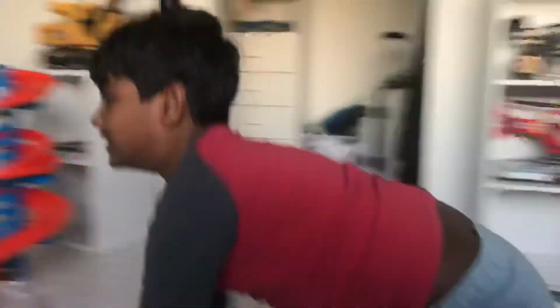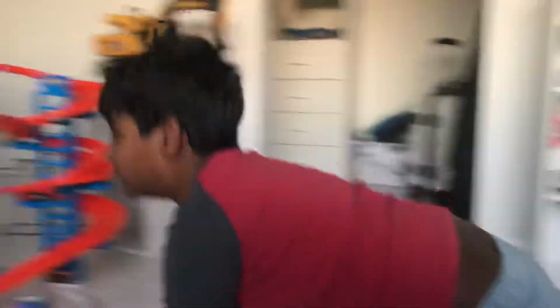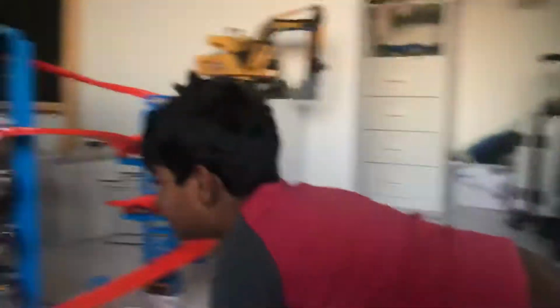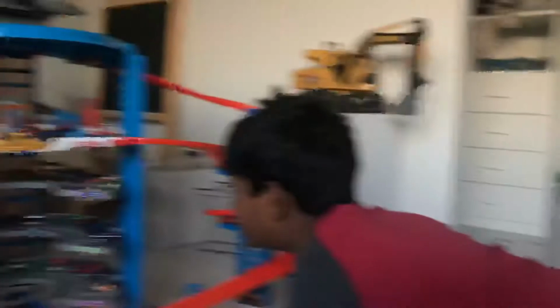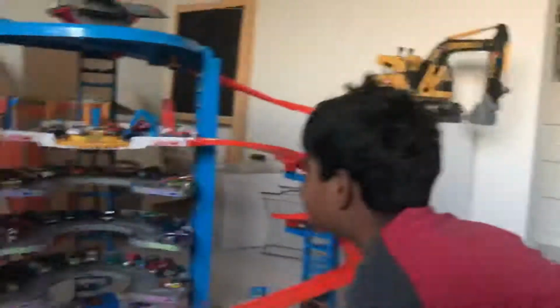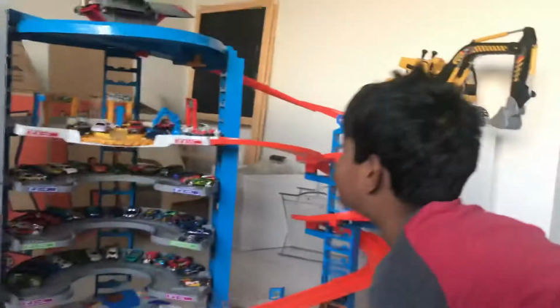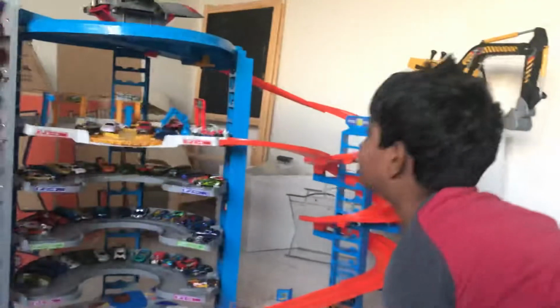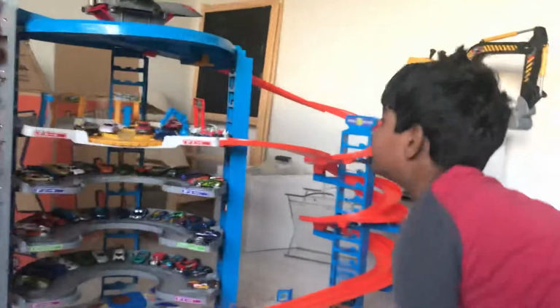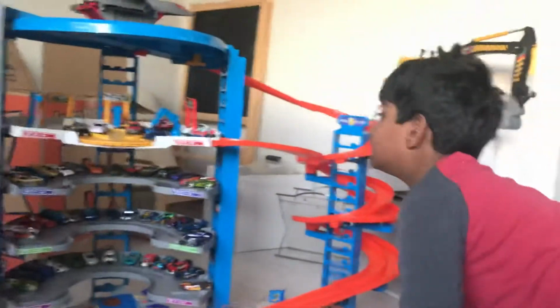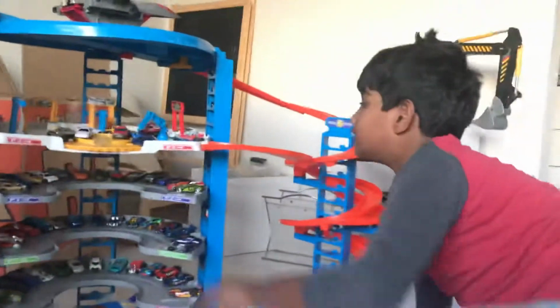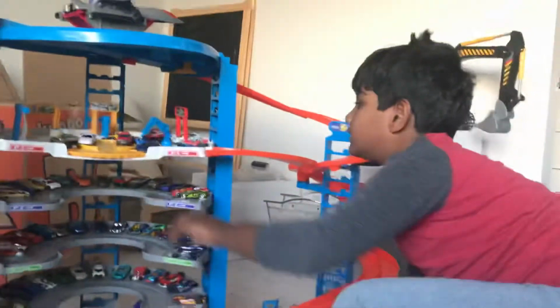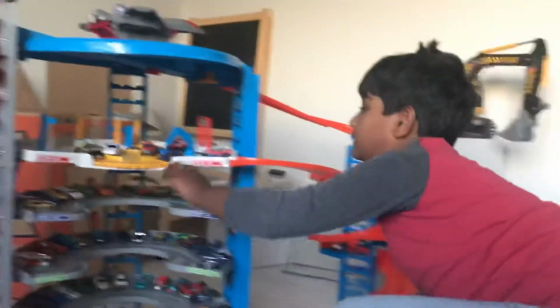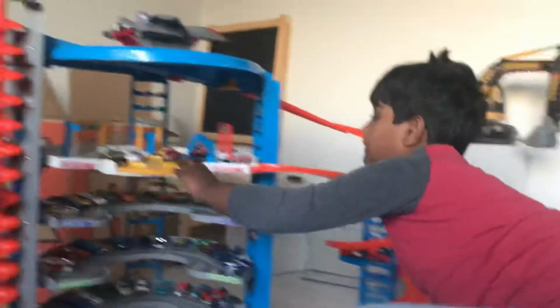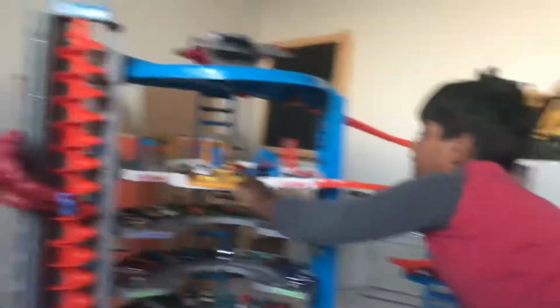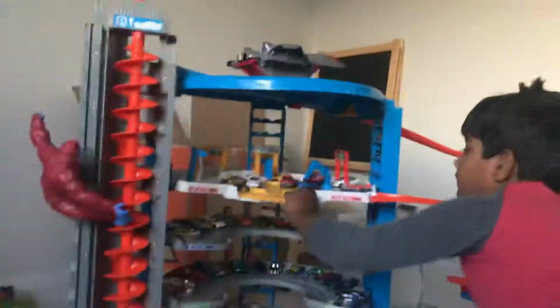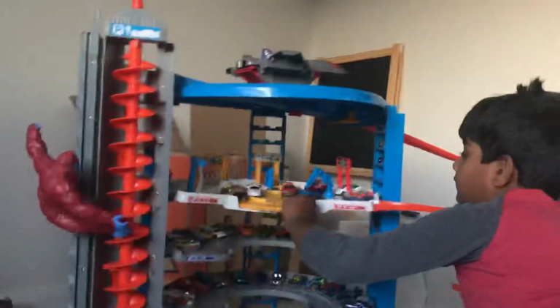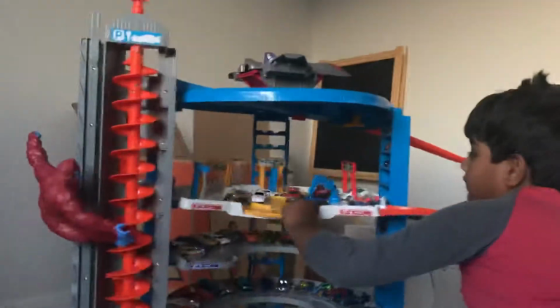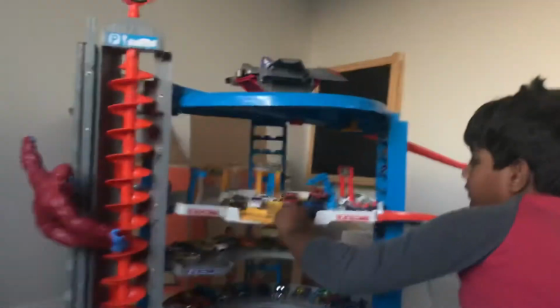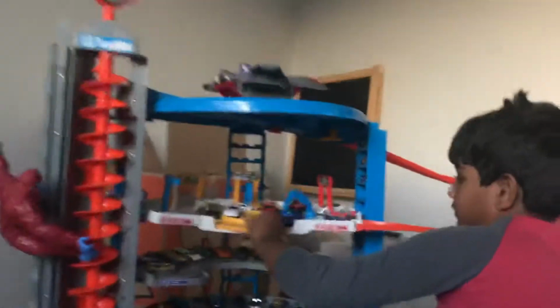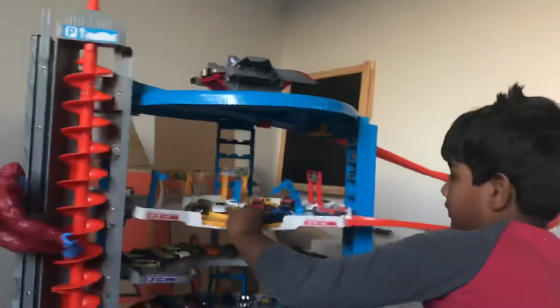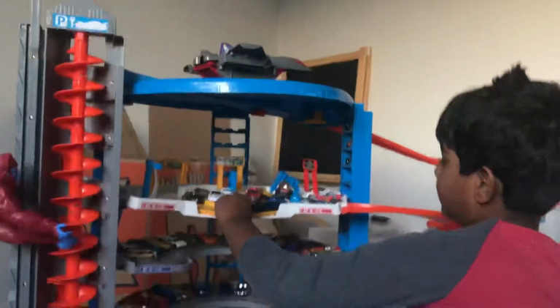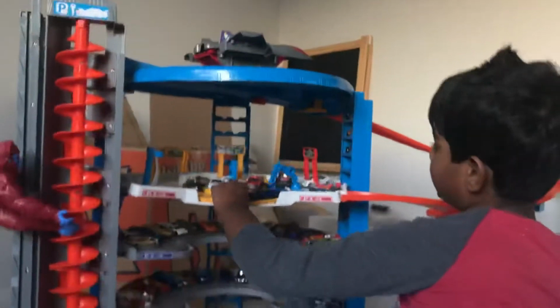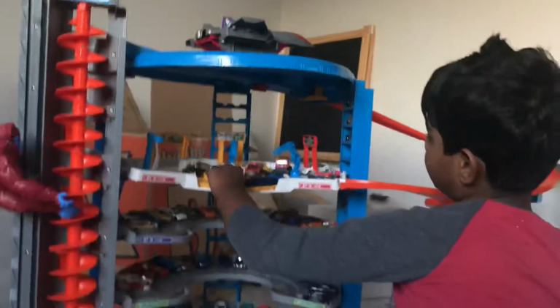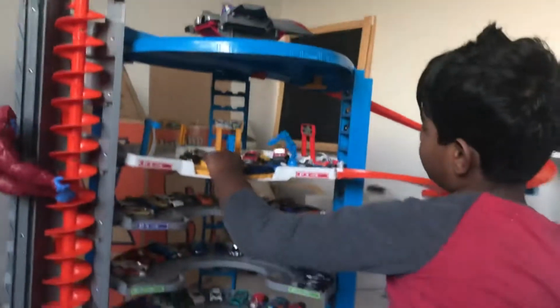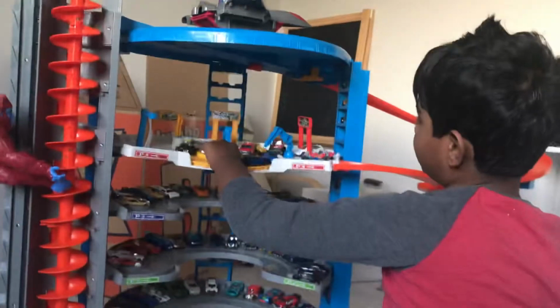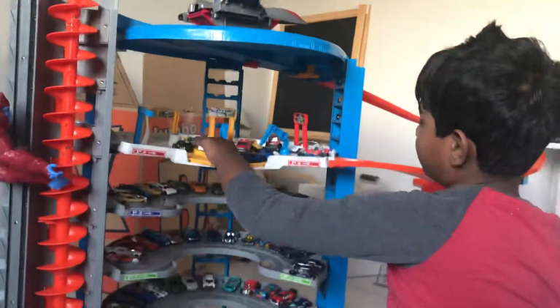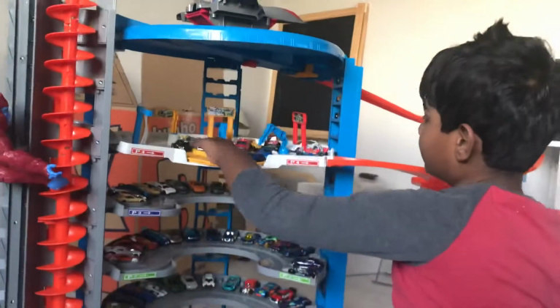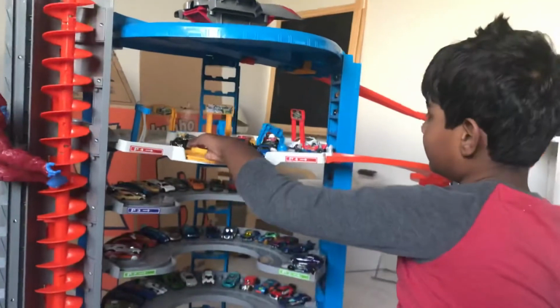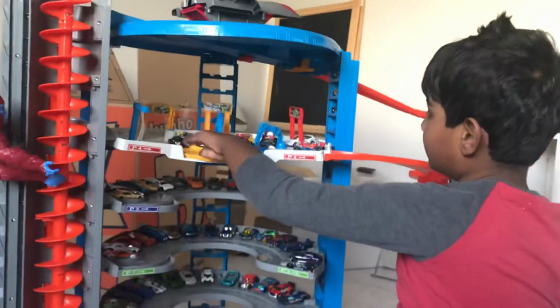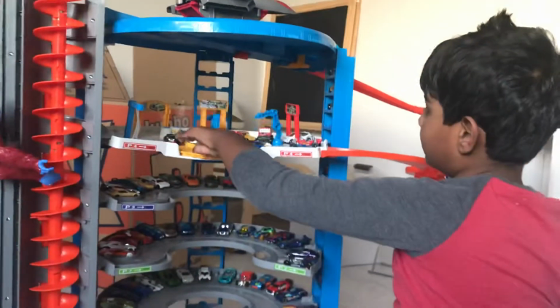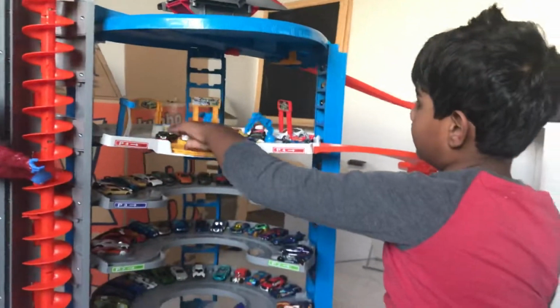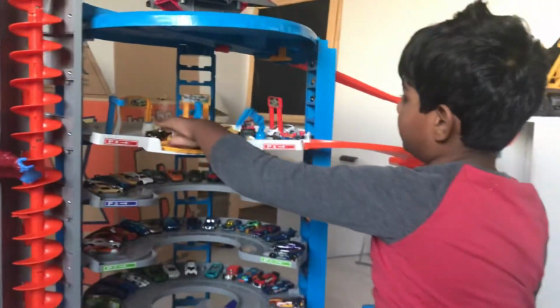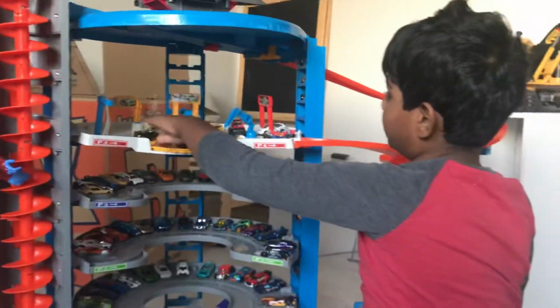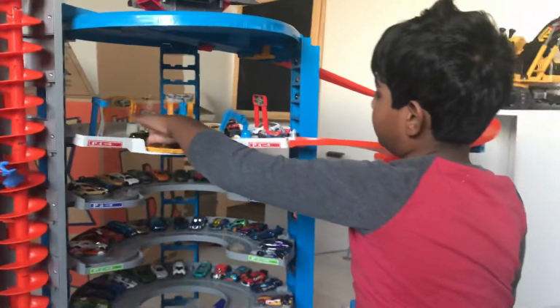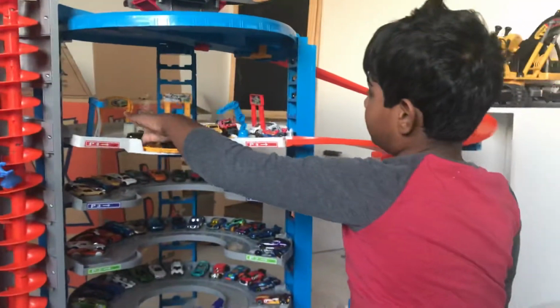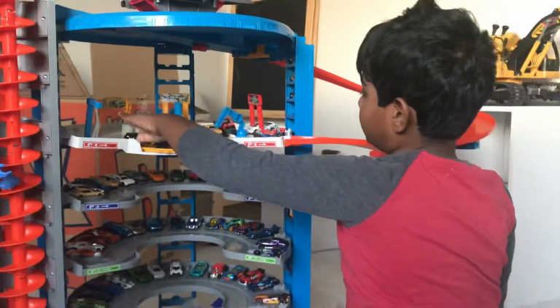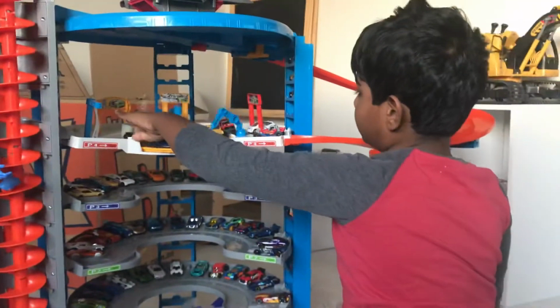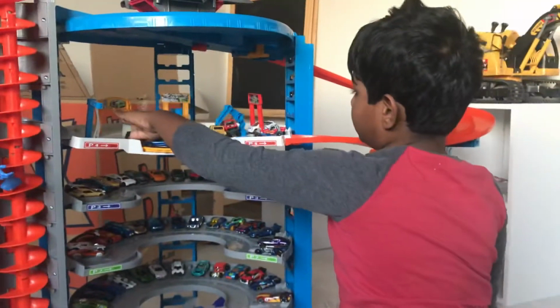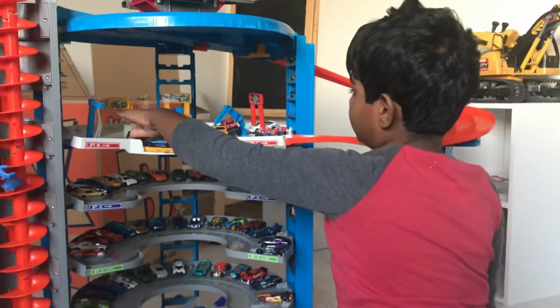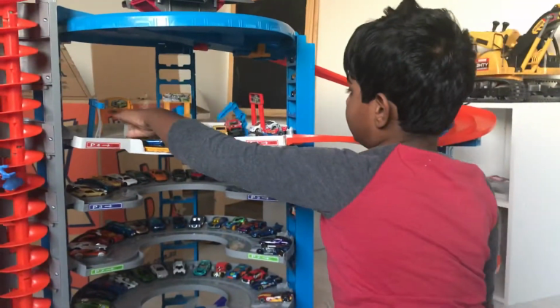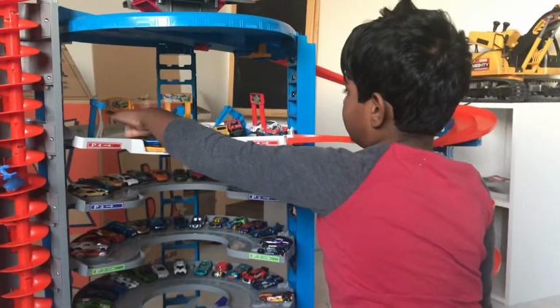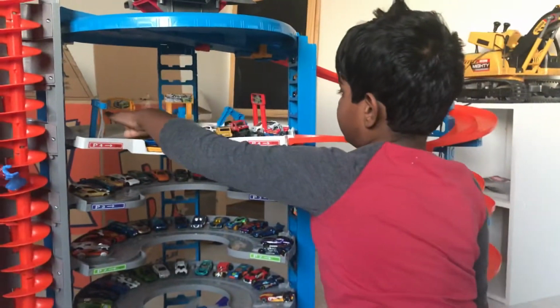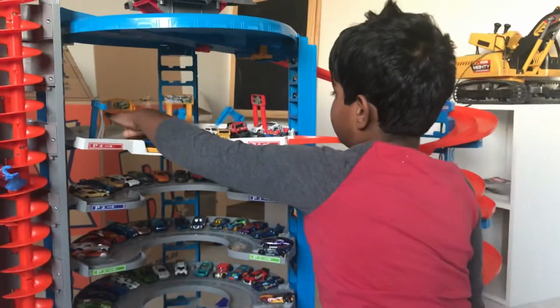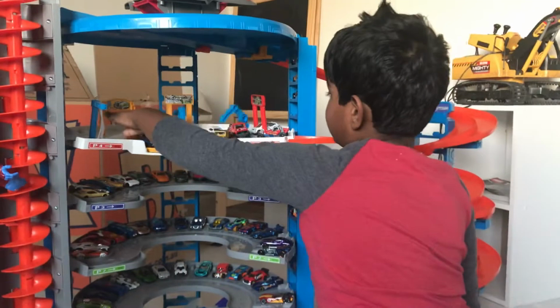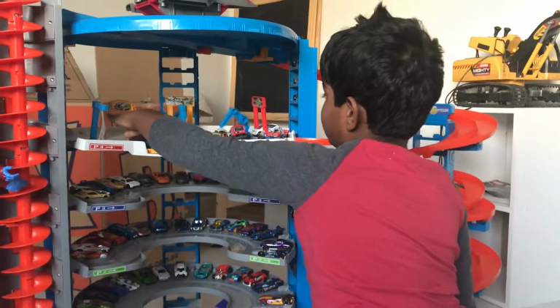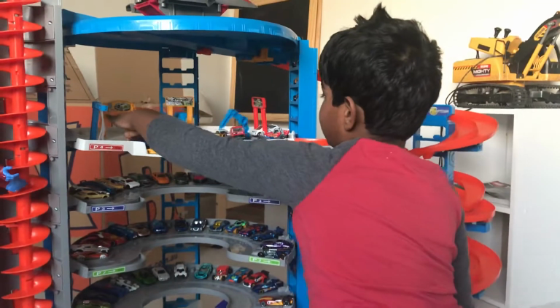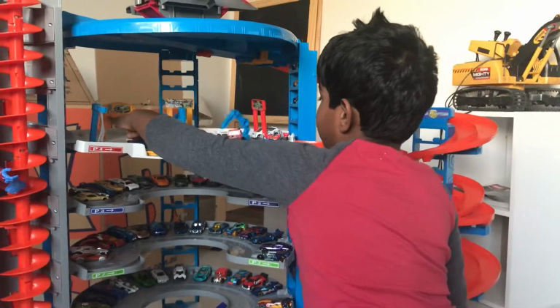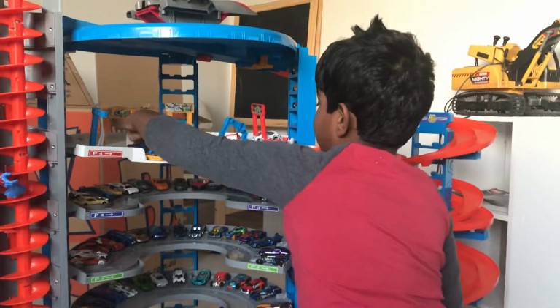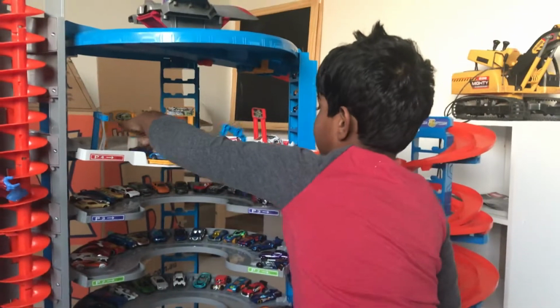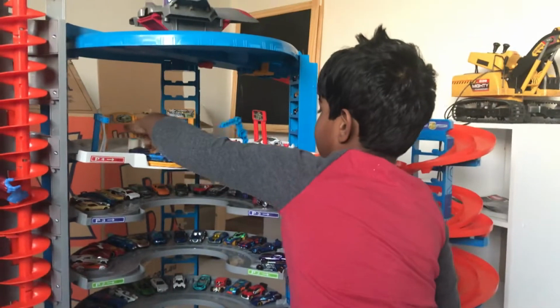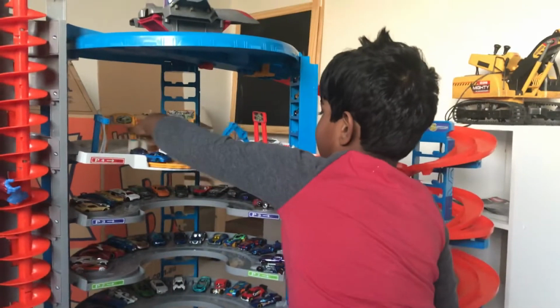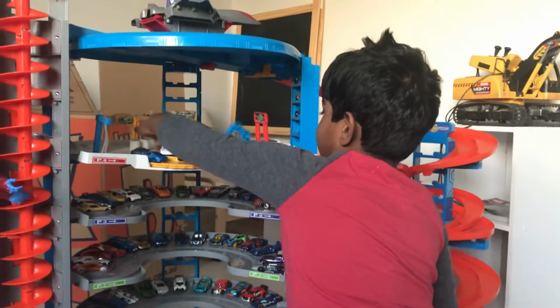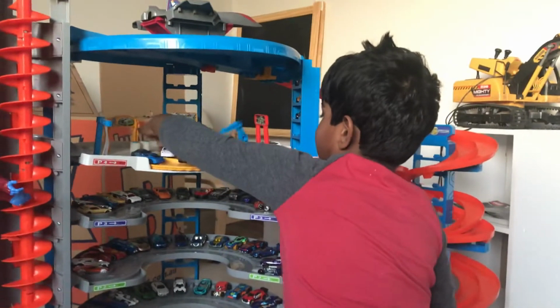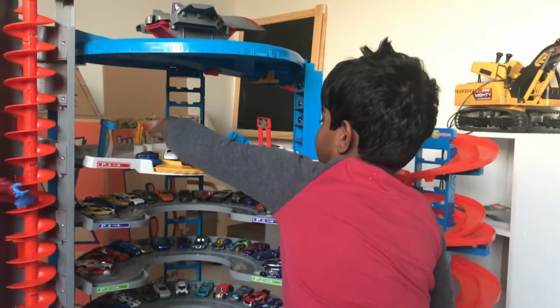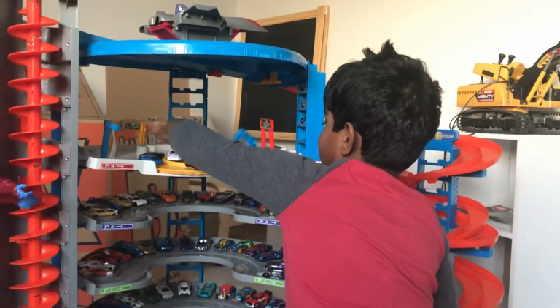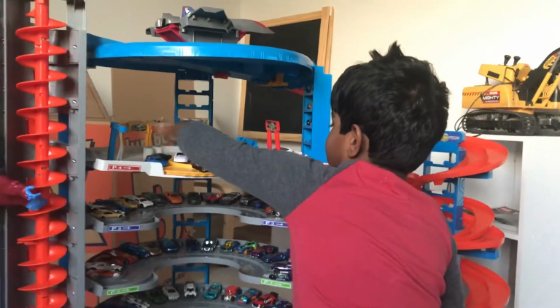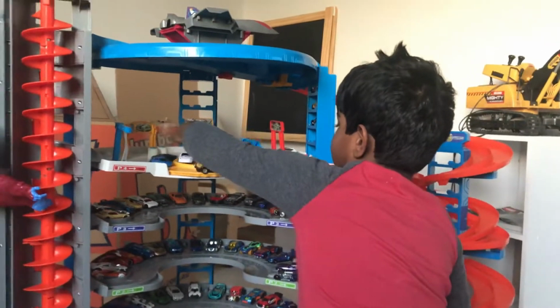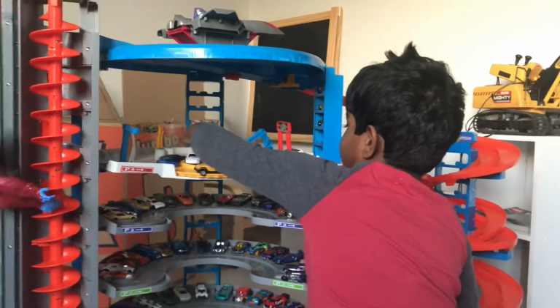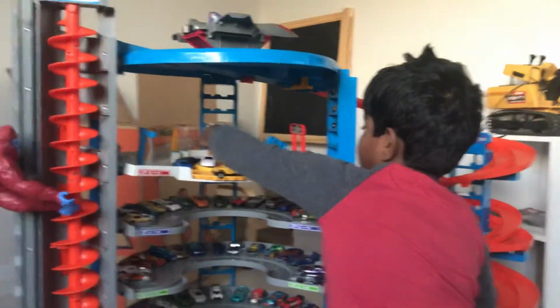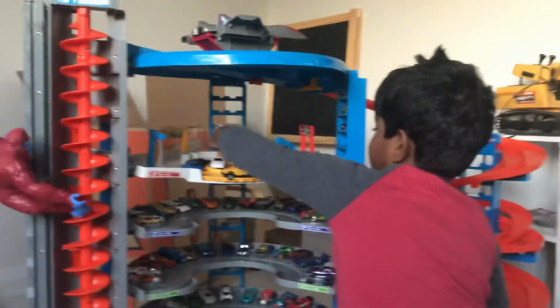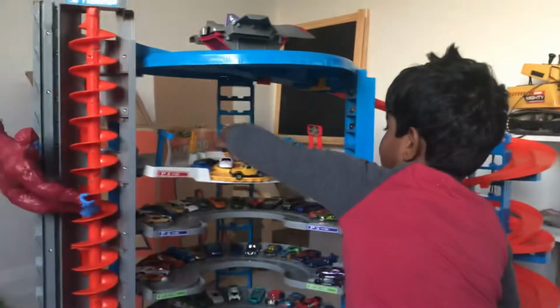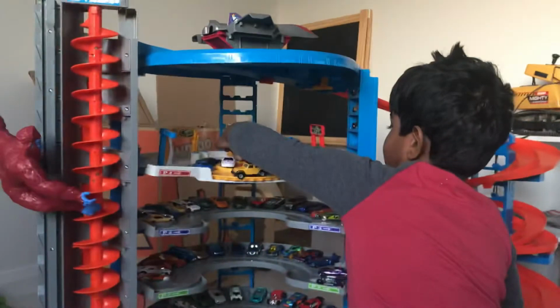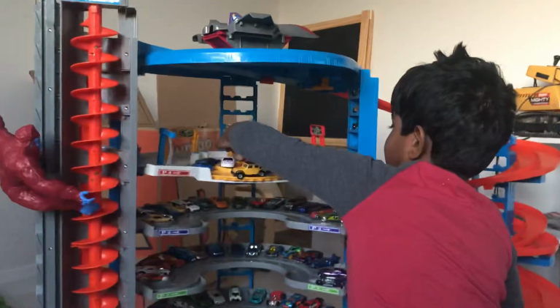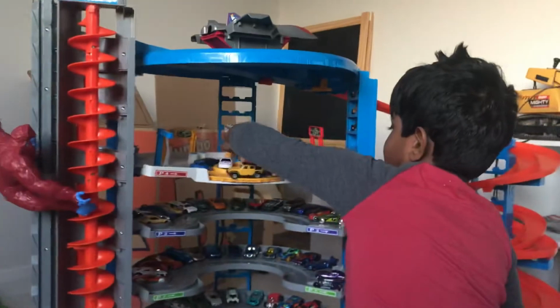Show us one by one, please. This is important — there are people watching this, they can see. That's the car wash, okay? All right.